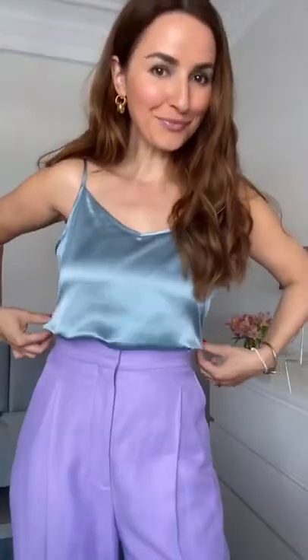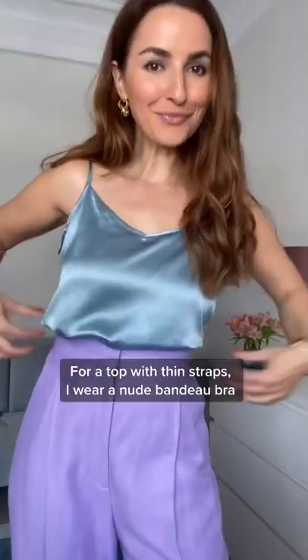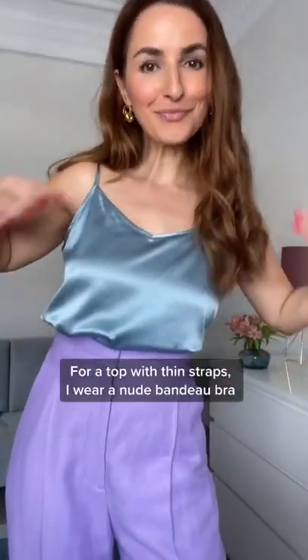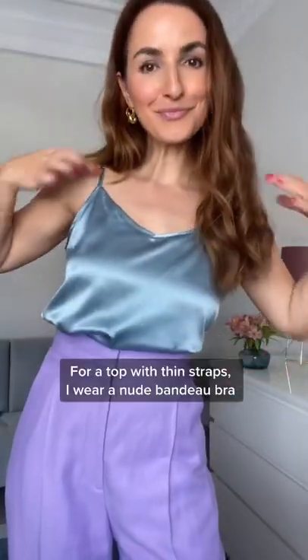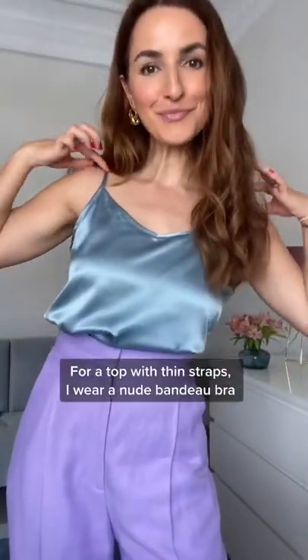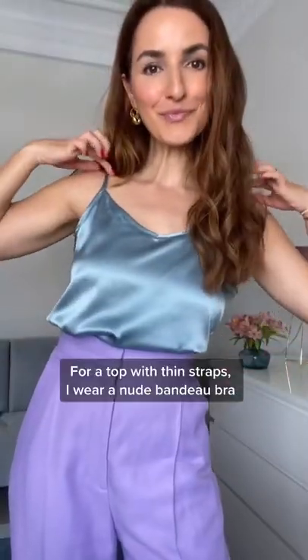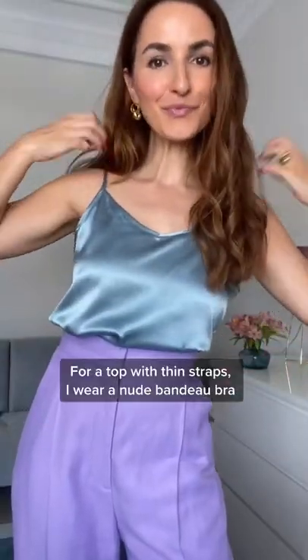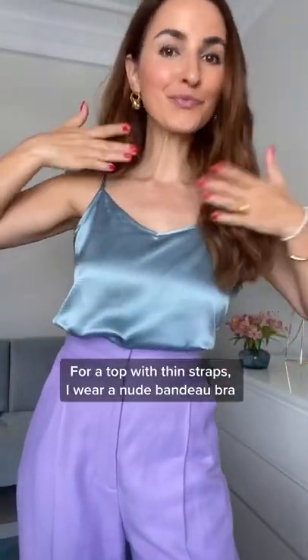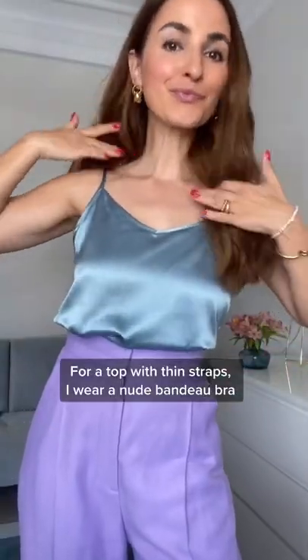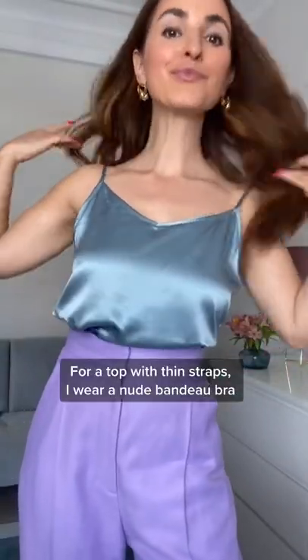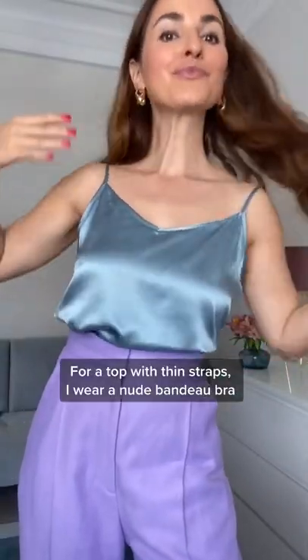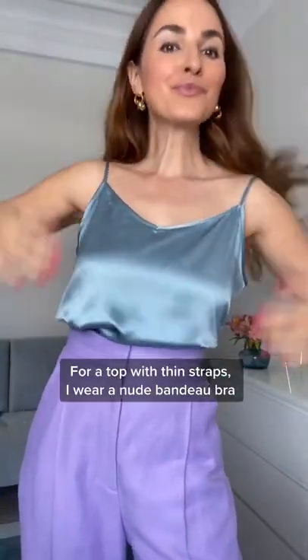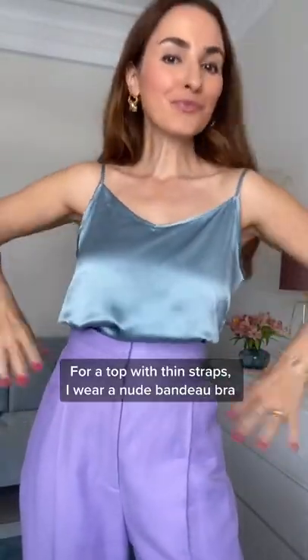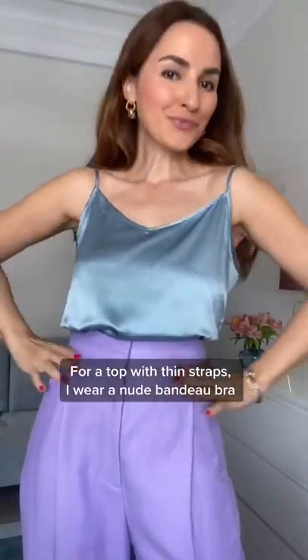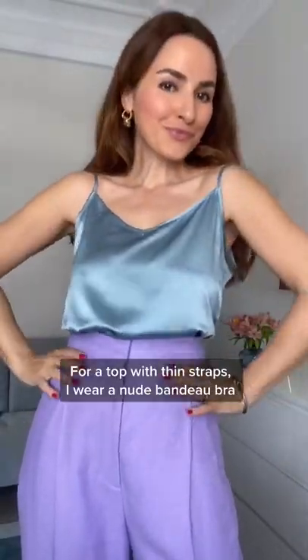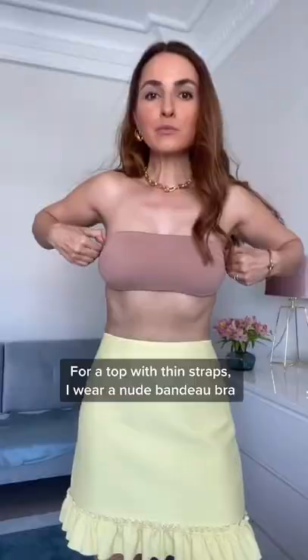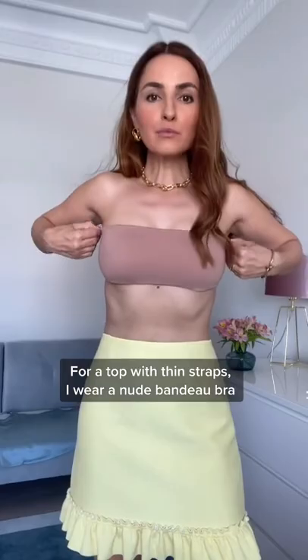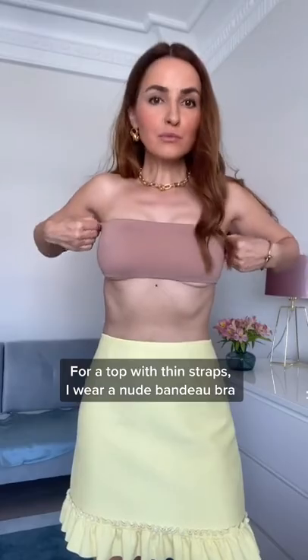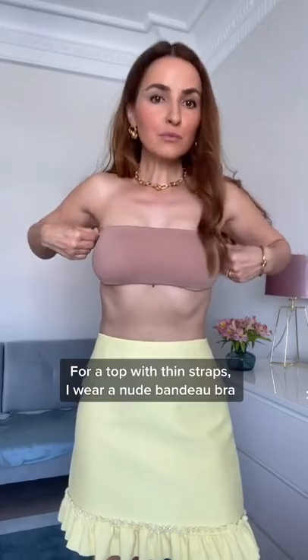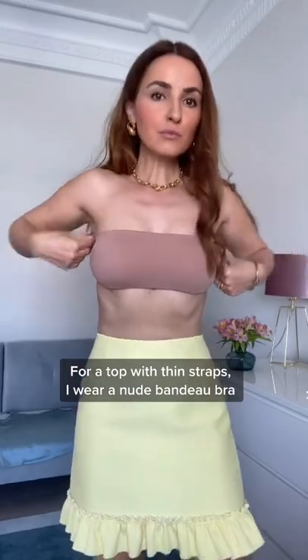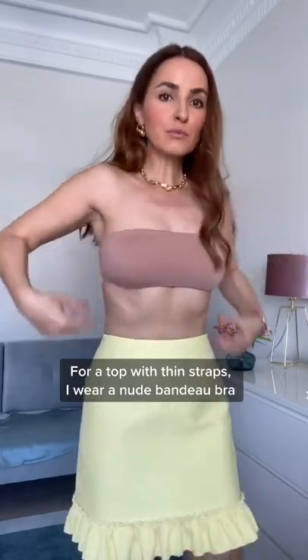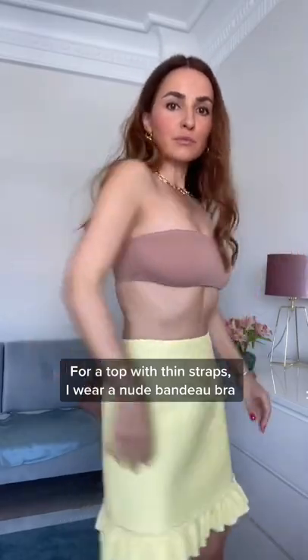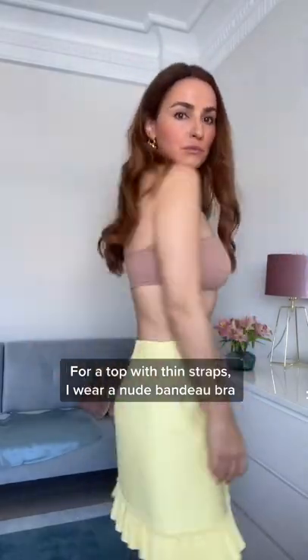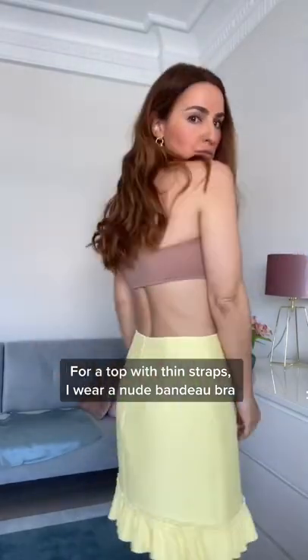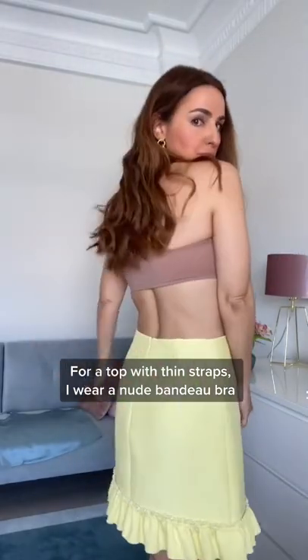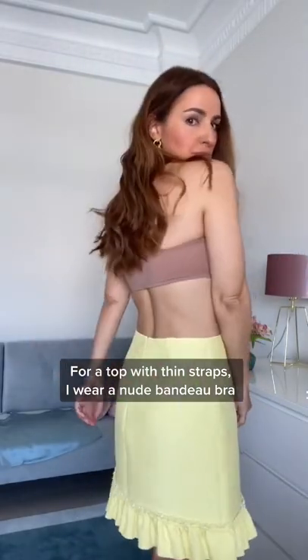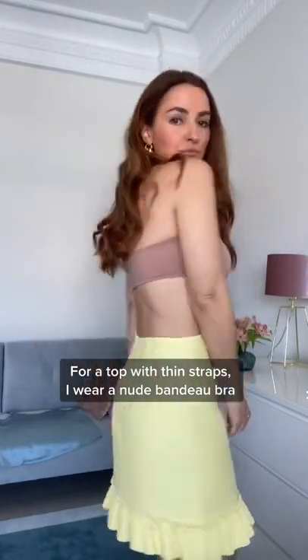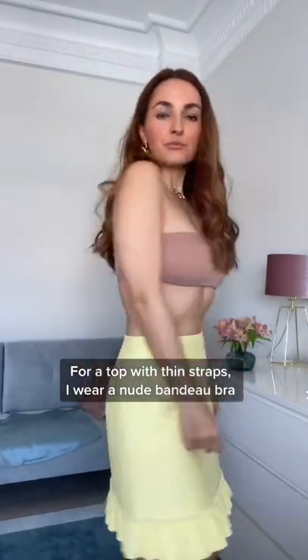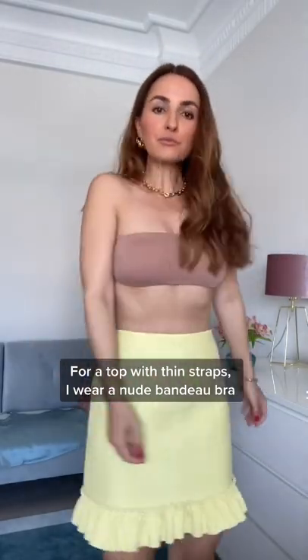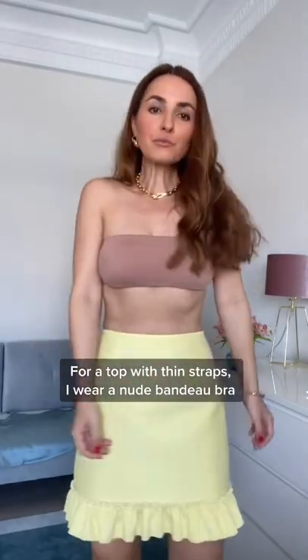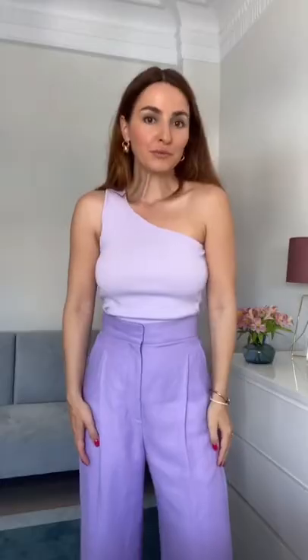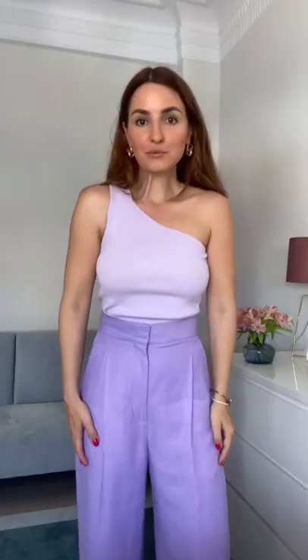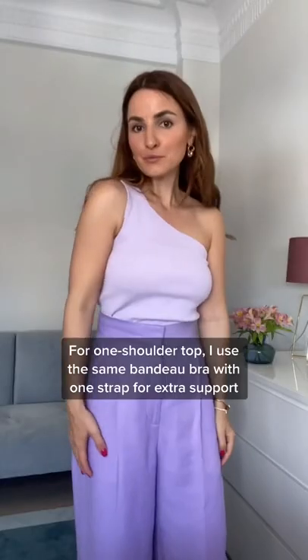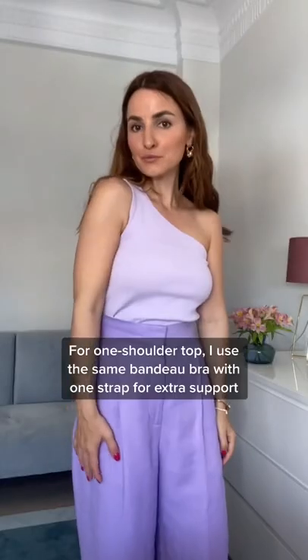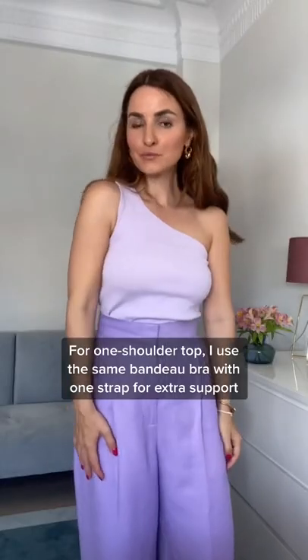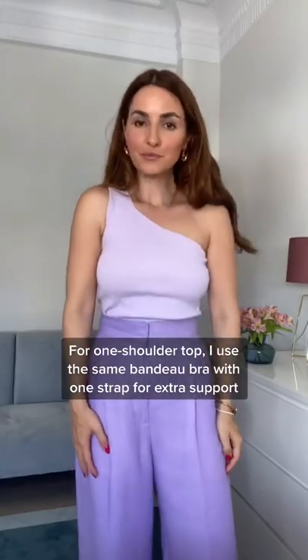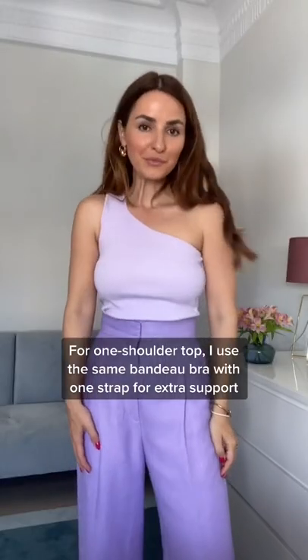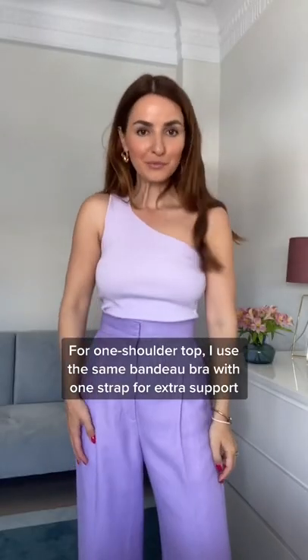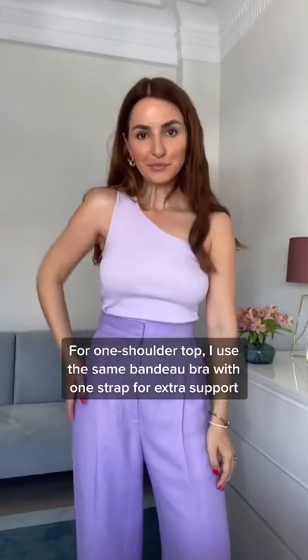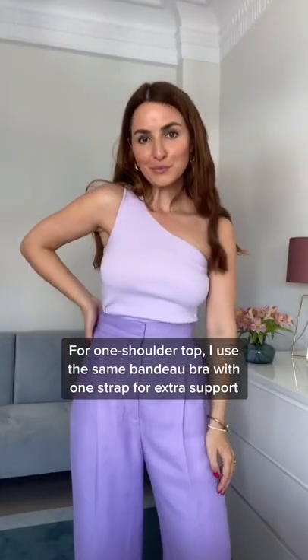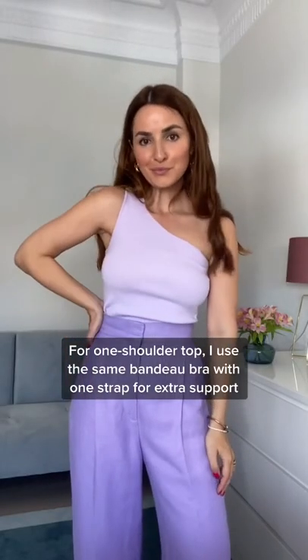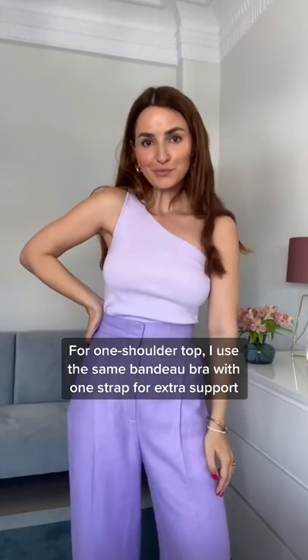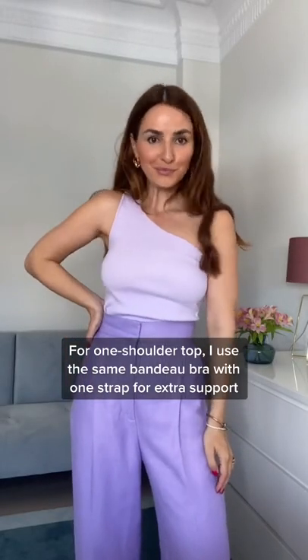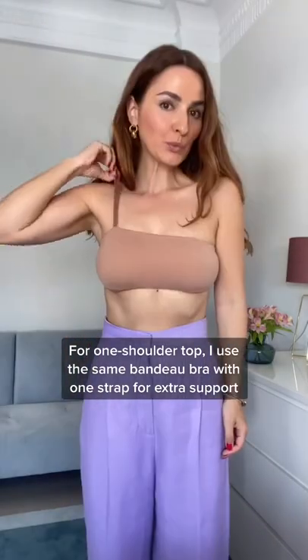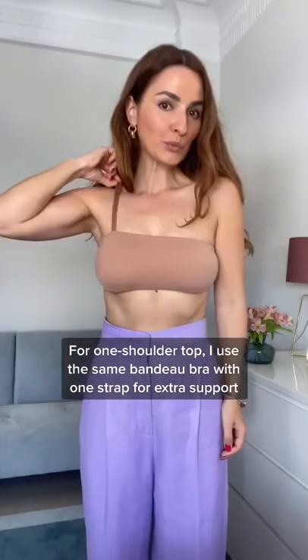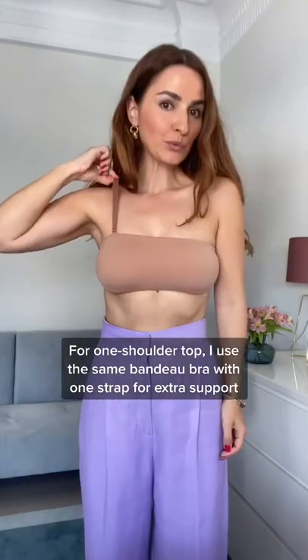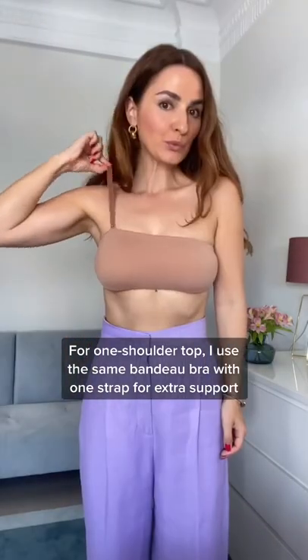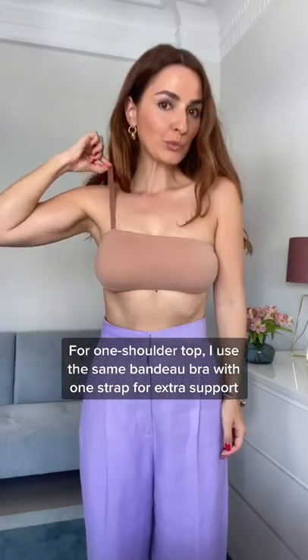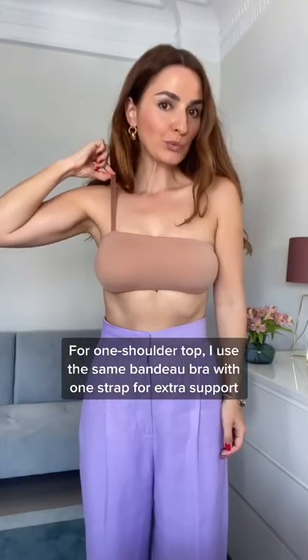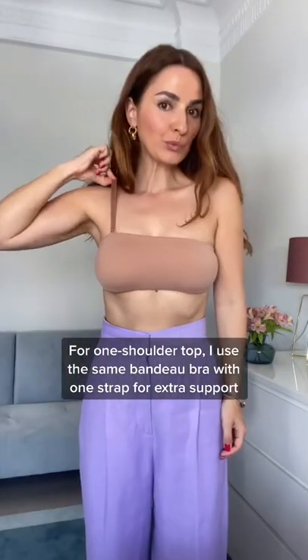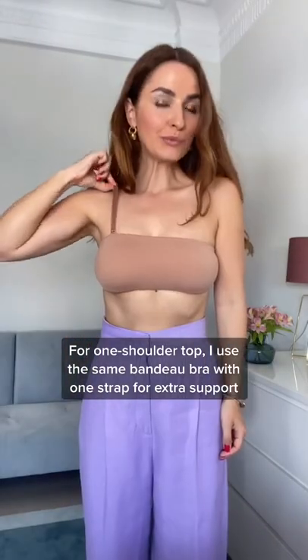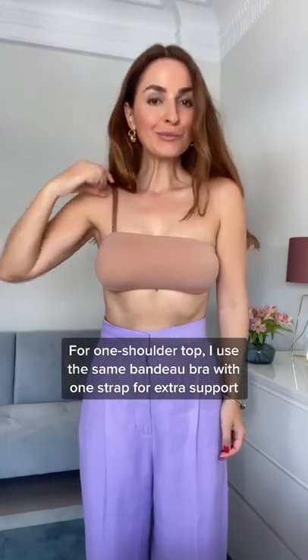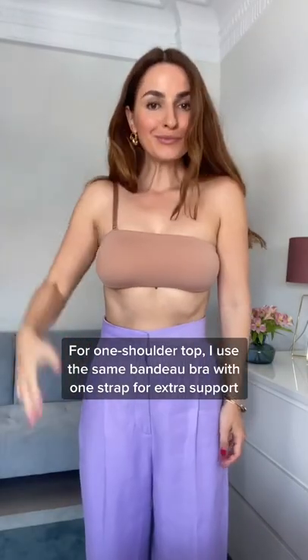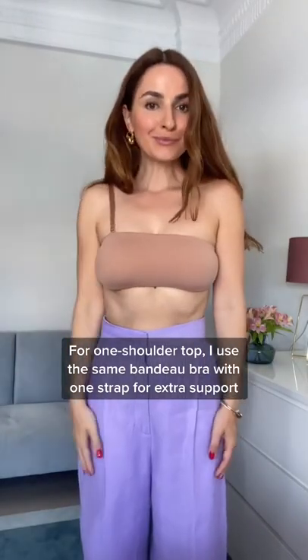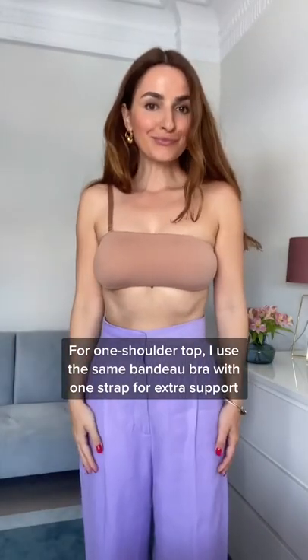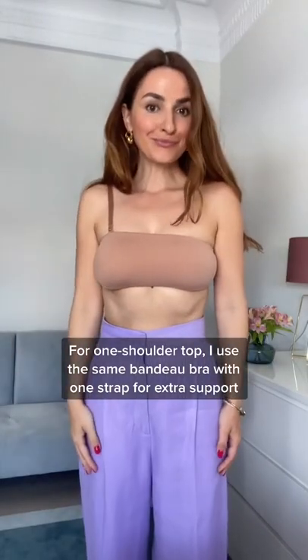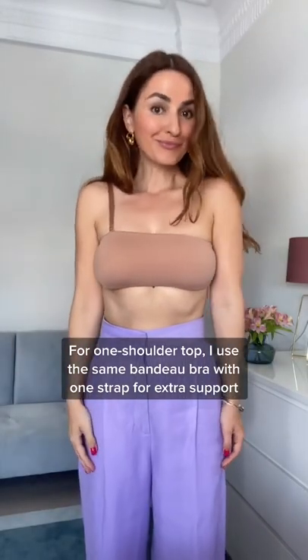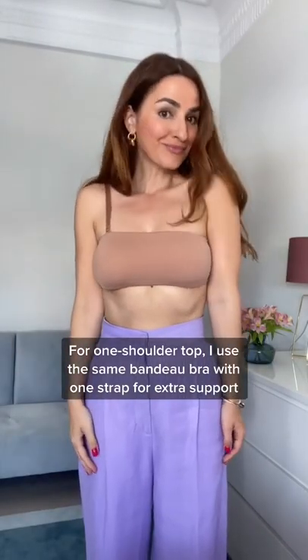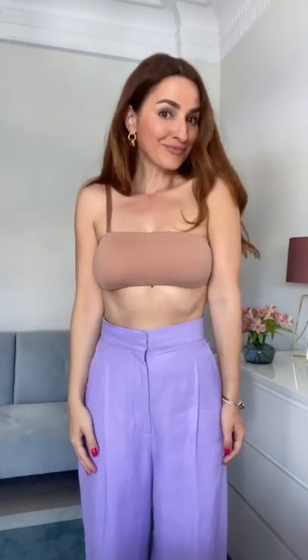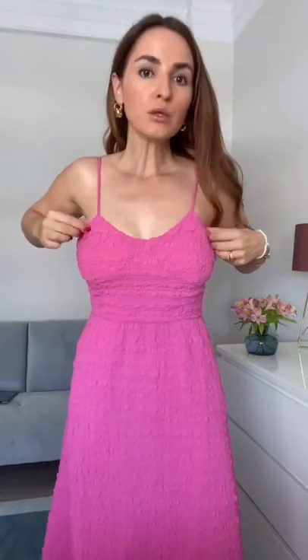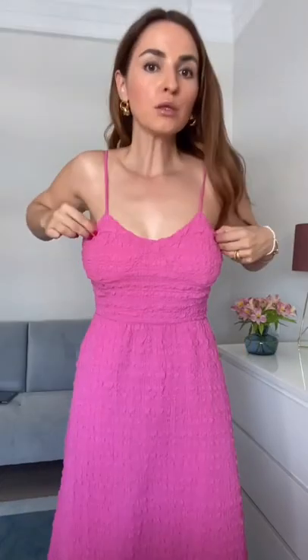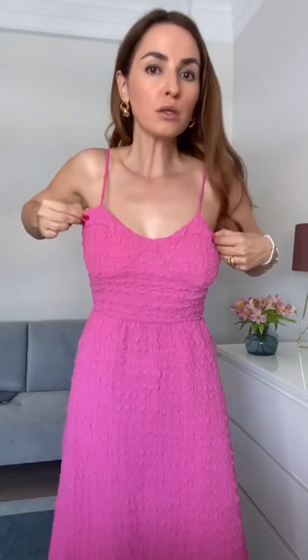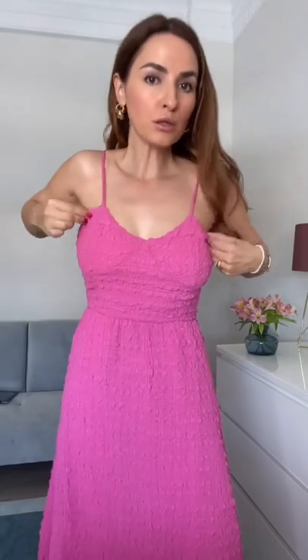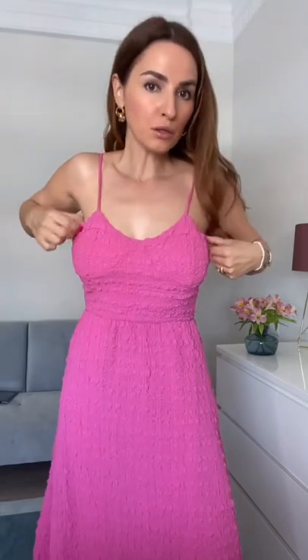For a top with thin straps, I usually wear a bandeau bra. For a one-shoulder top, I use the same bandeau bra with just one strap detached for it, with no support.